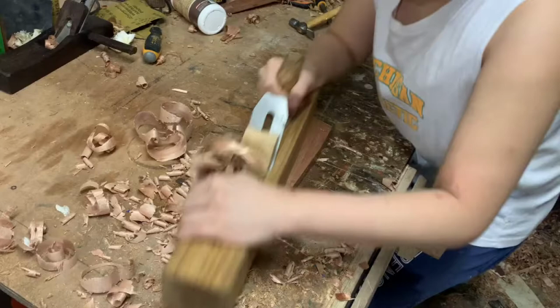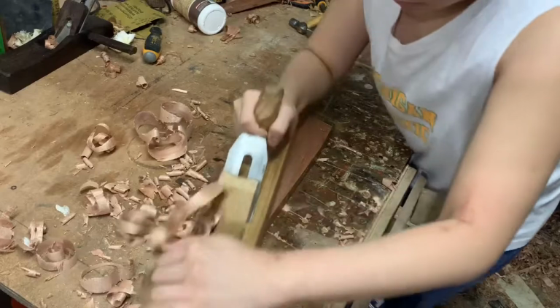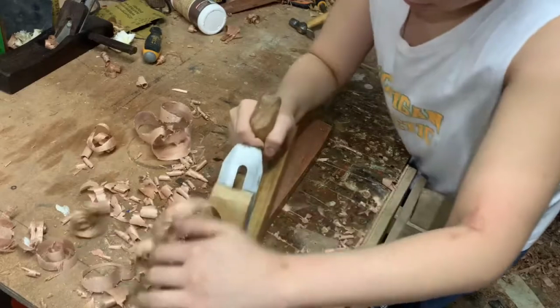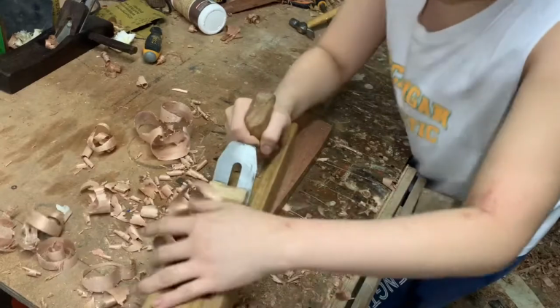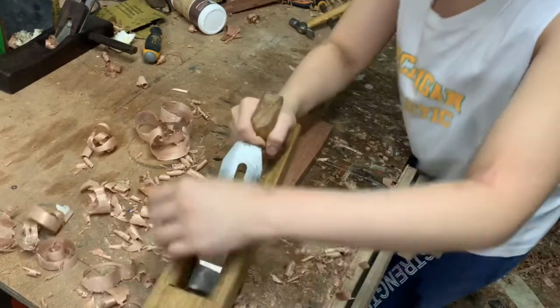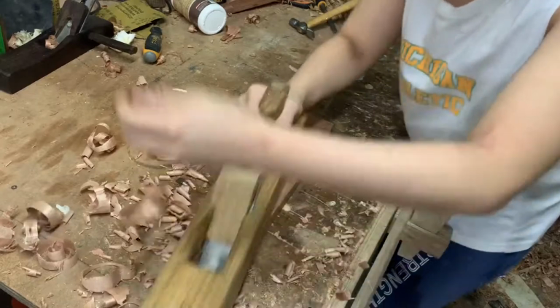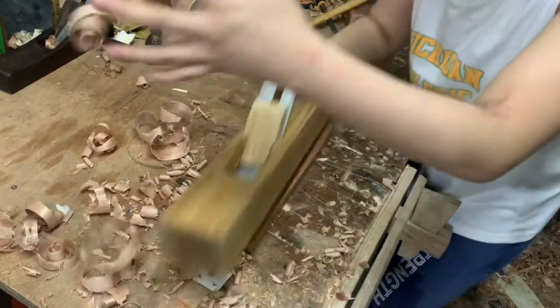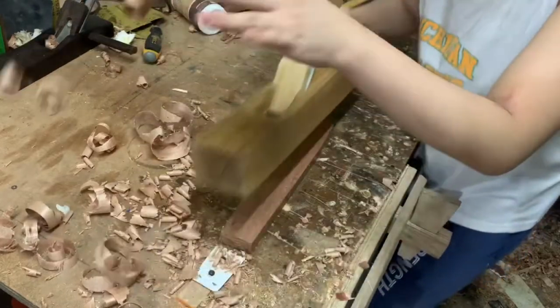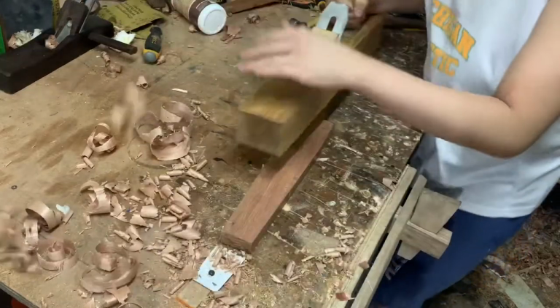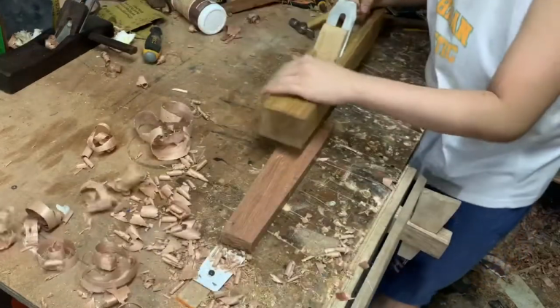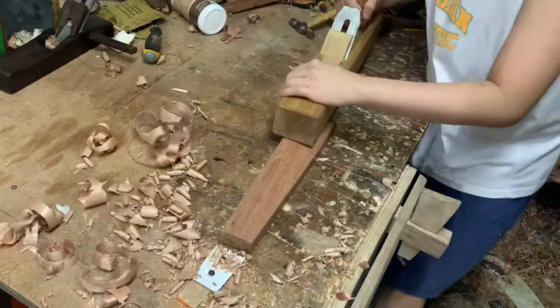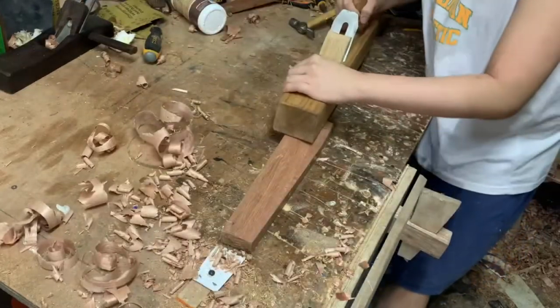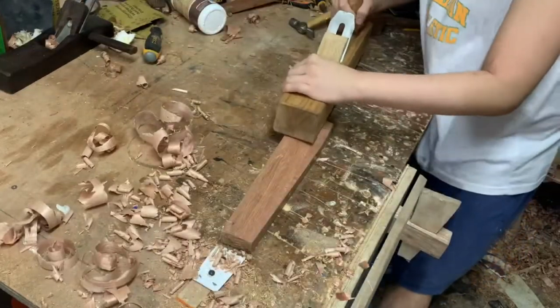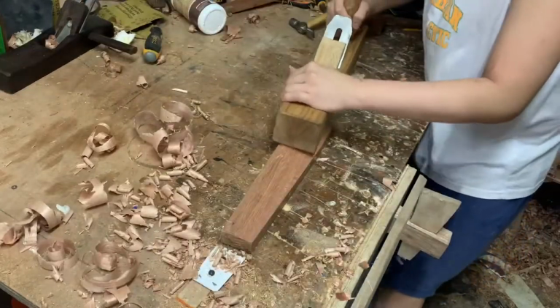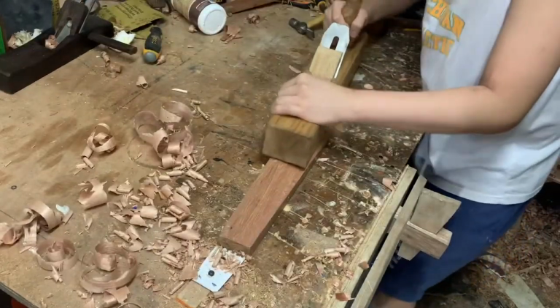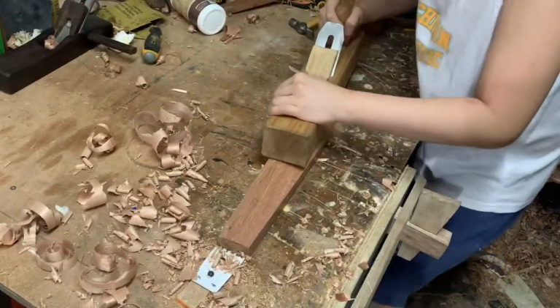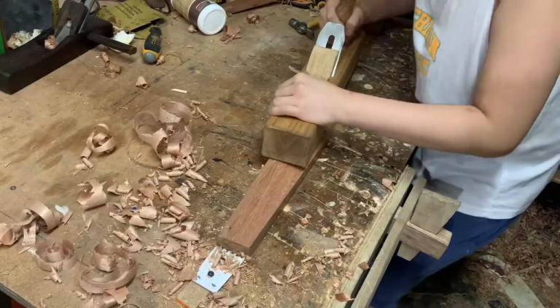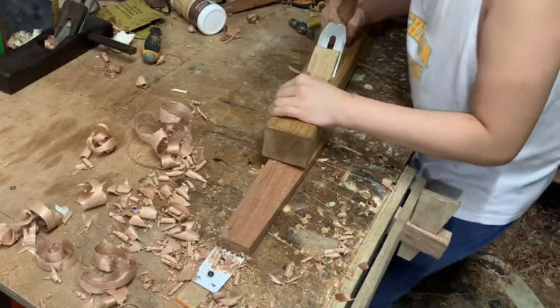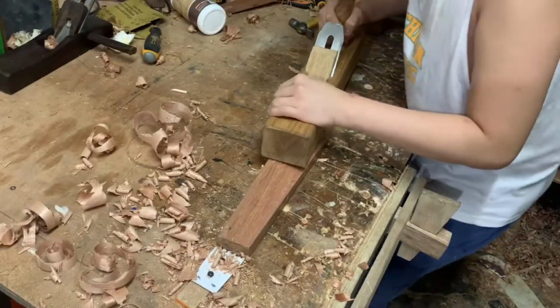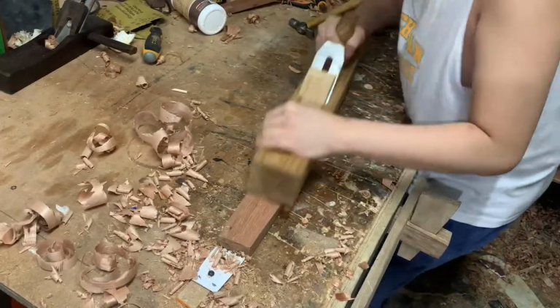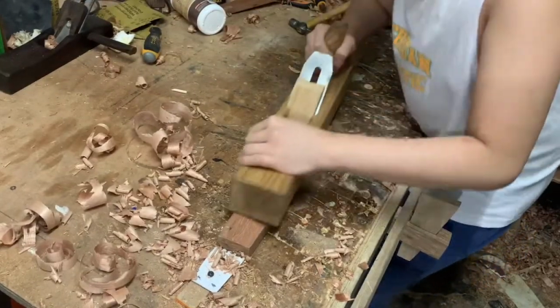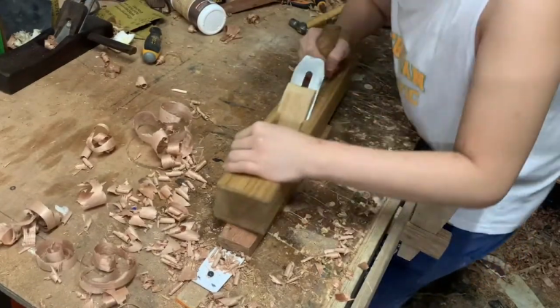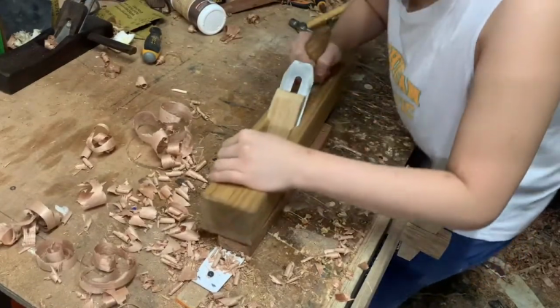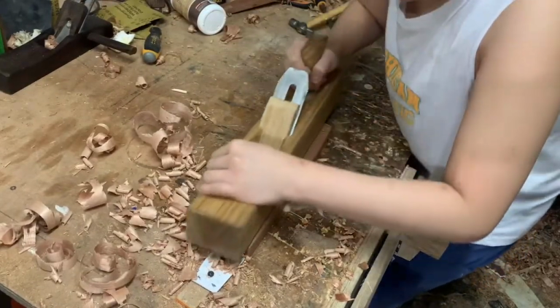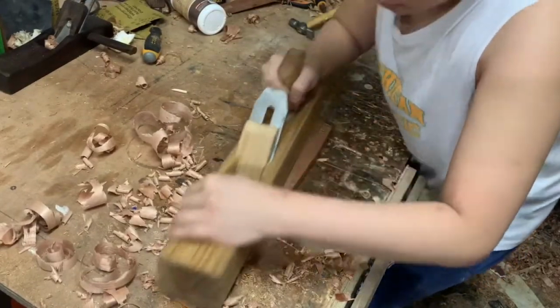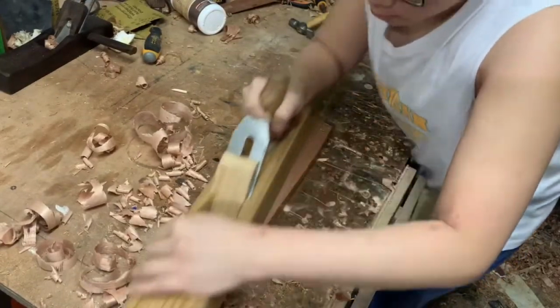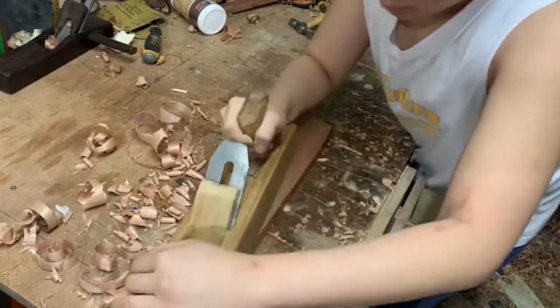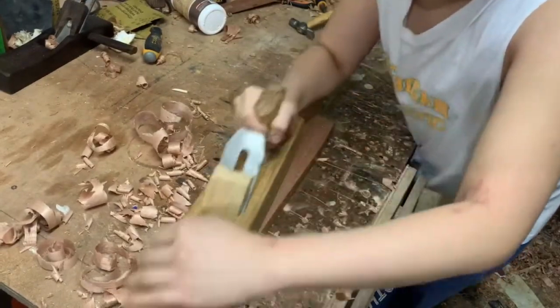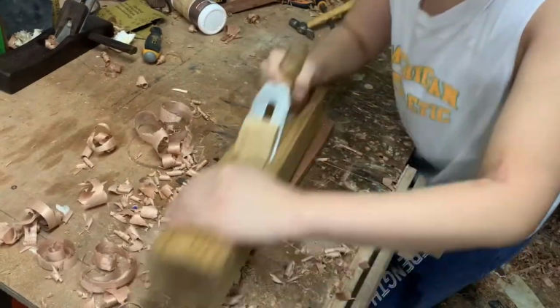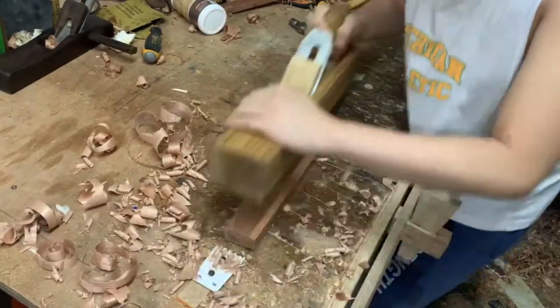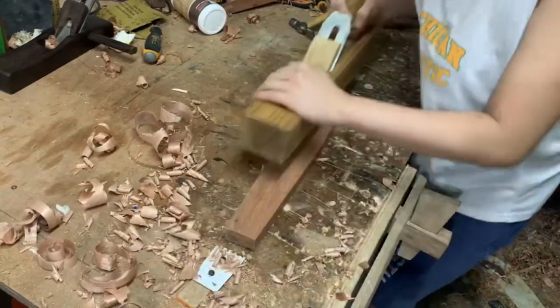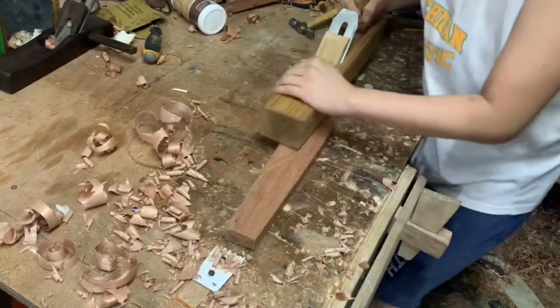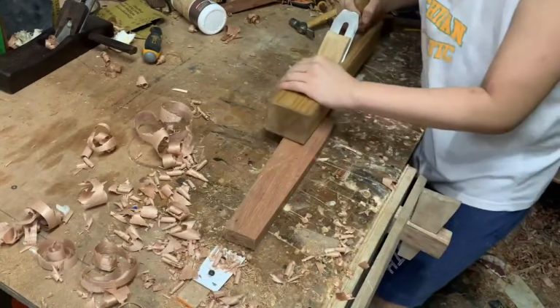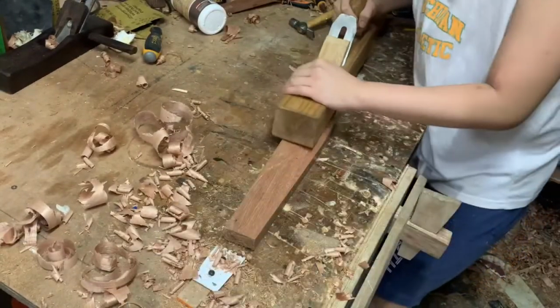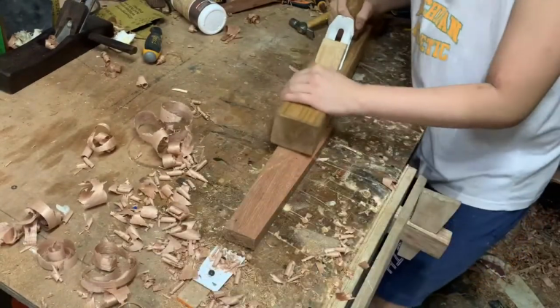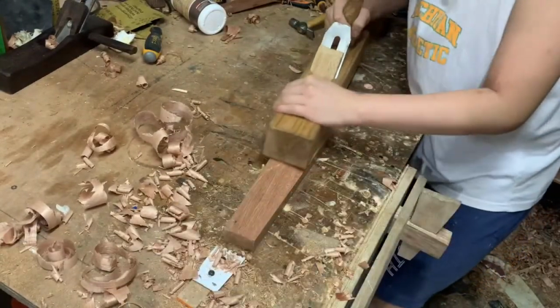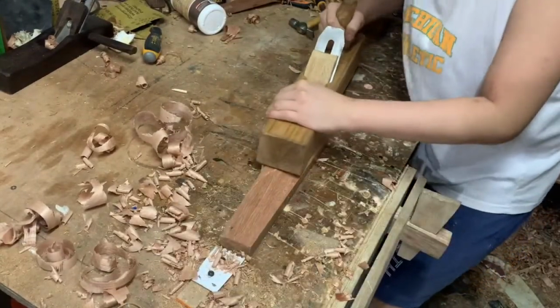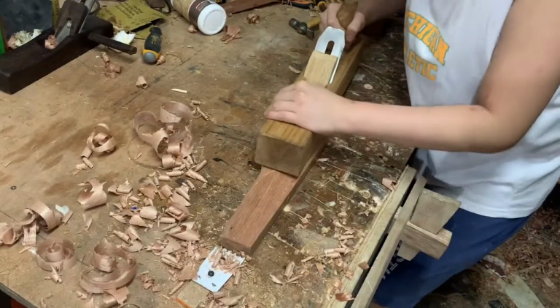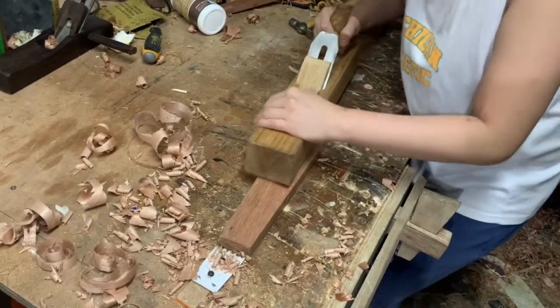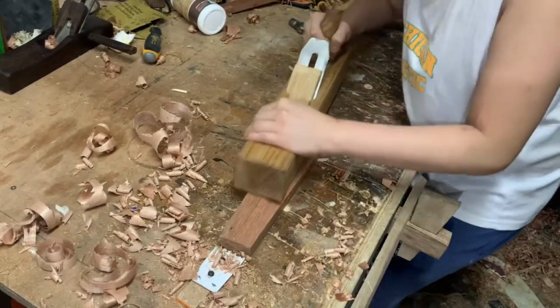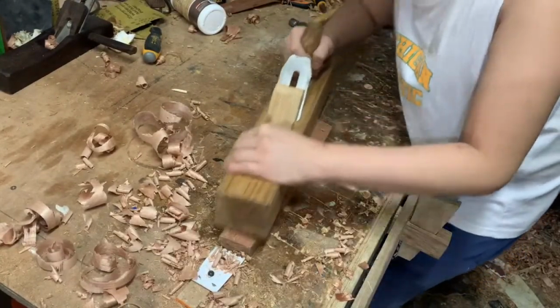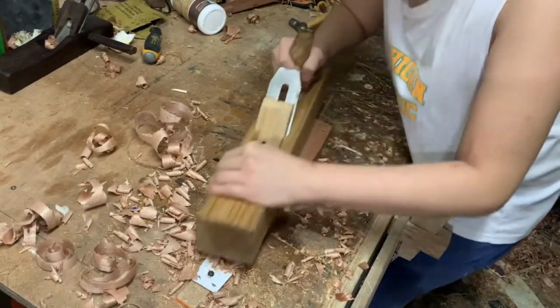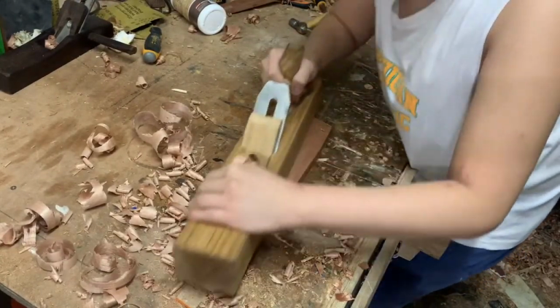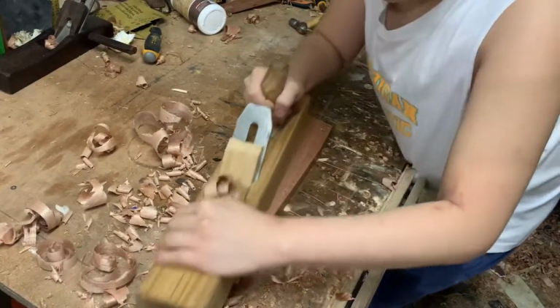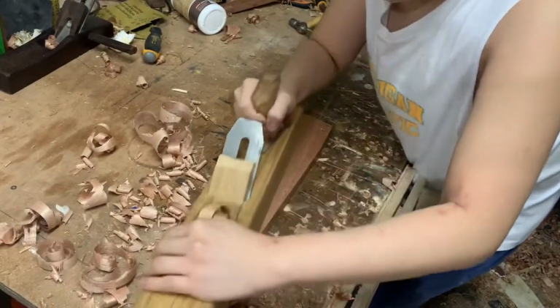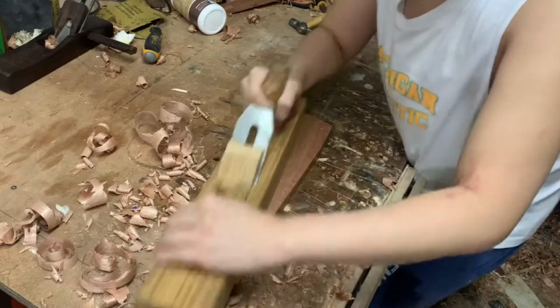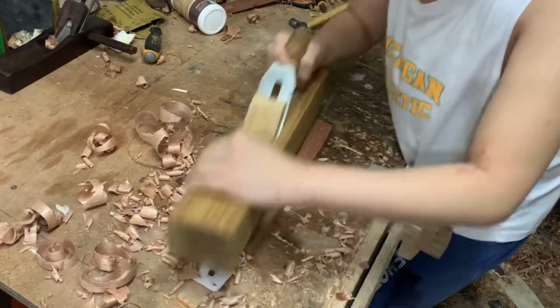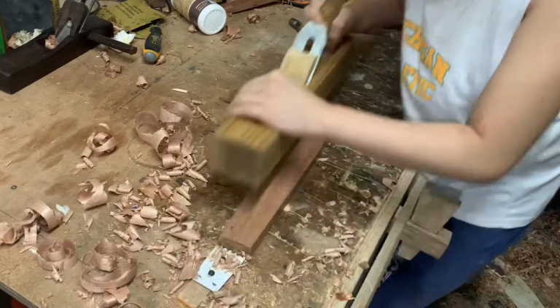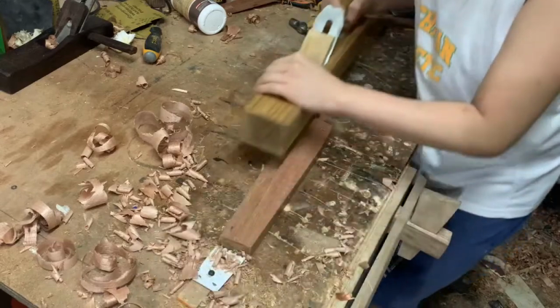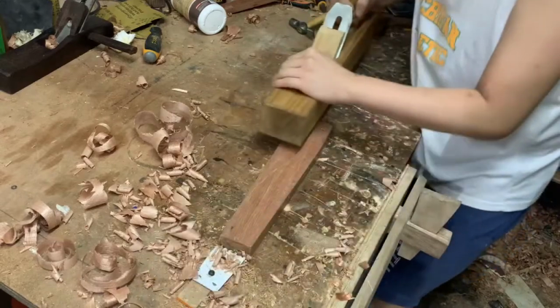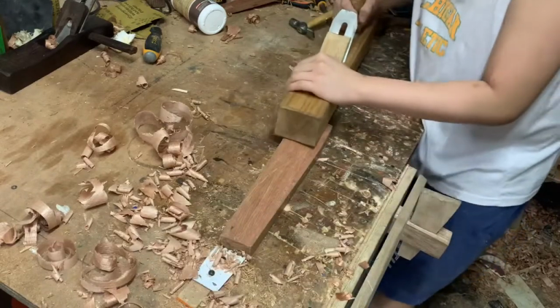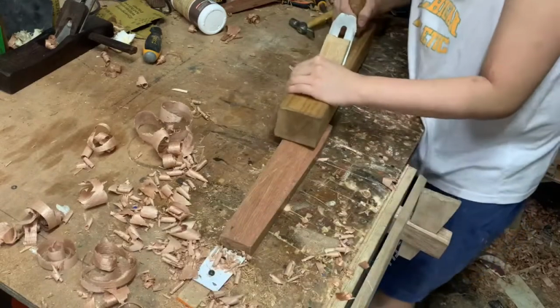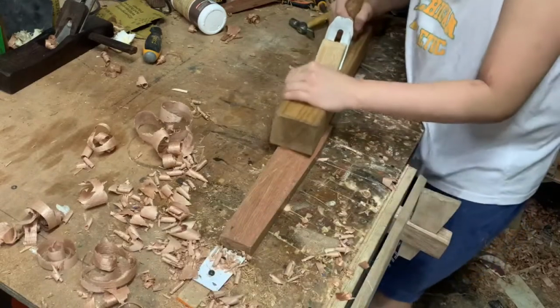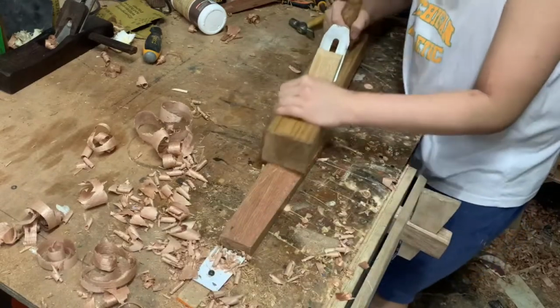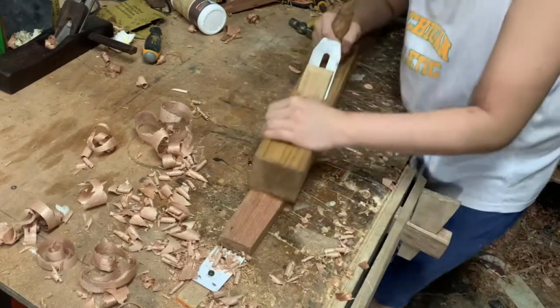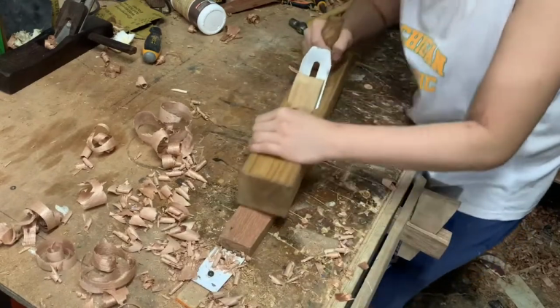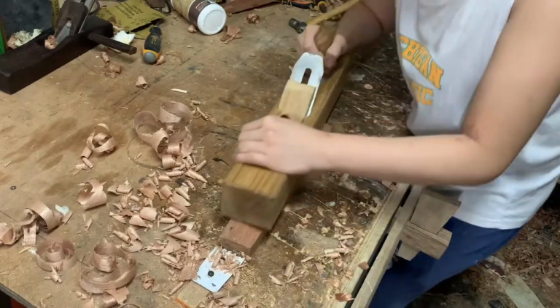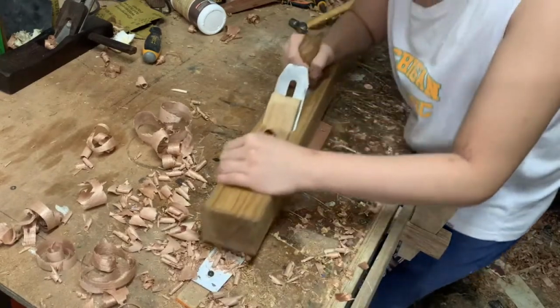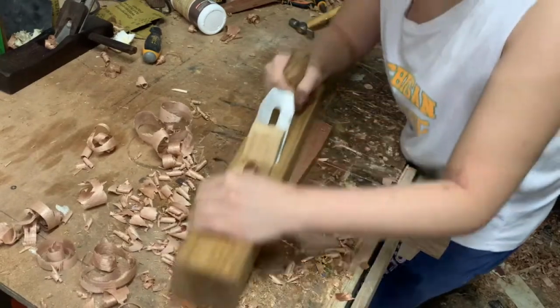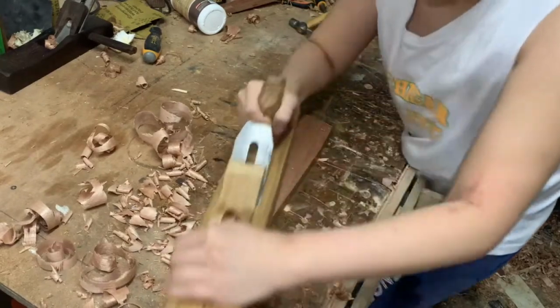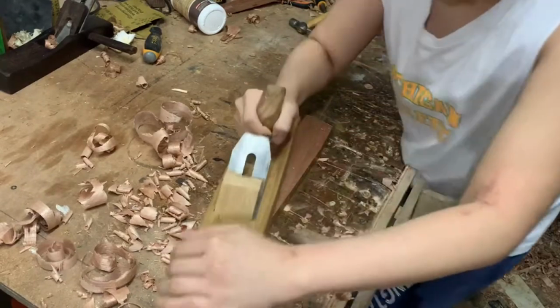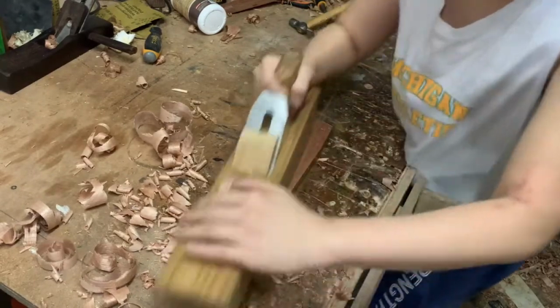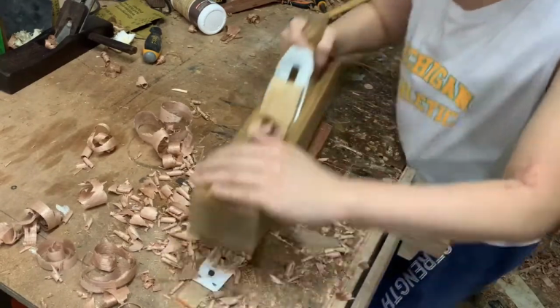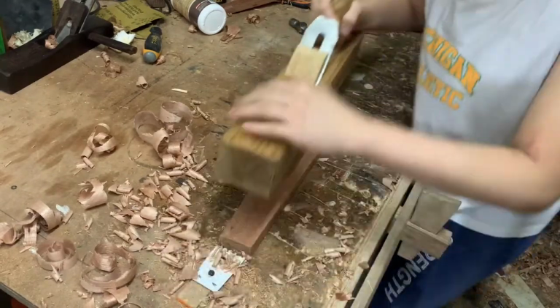Hello, today I will be making this foreplane that I've made out of just this old failed attempt jointer plane.